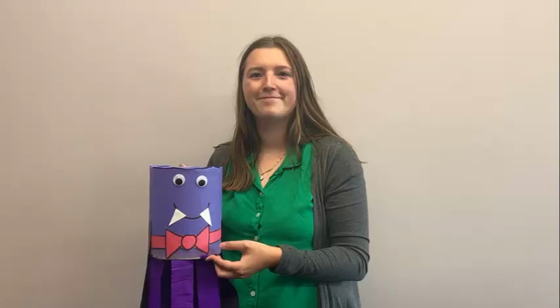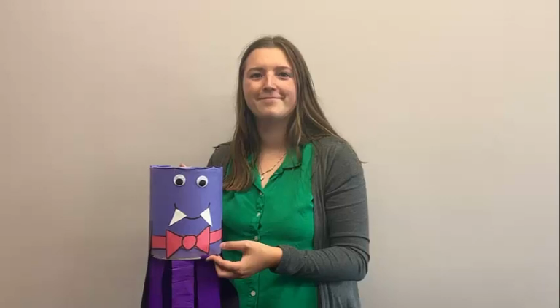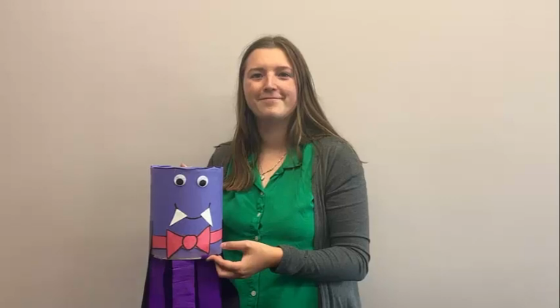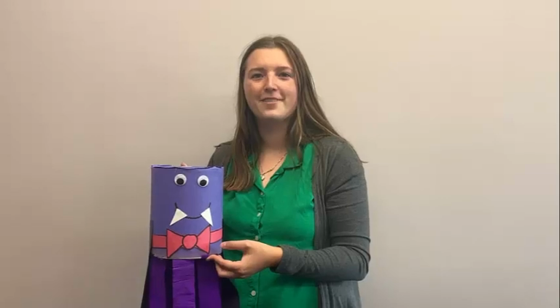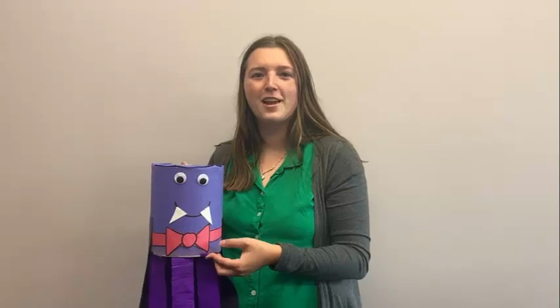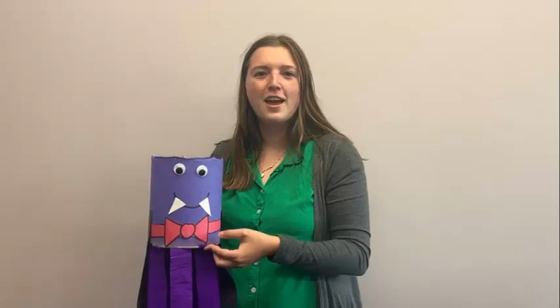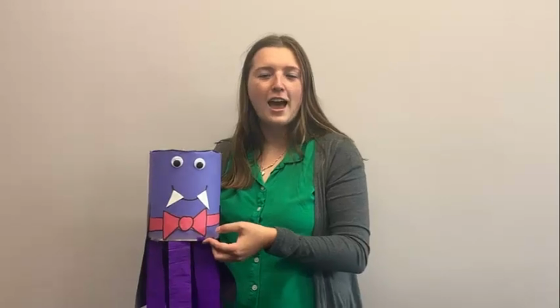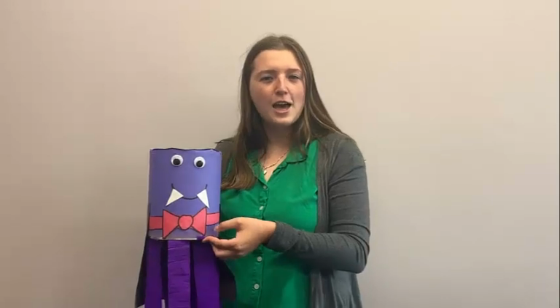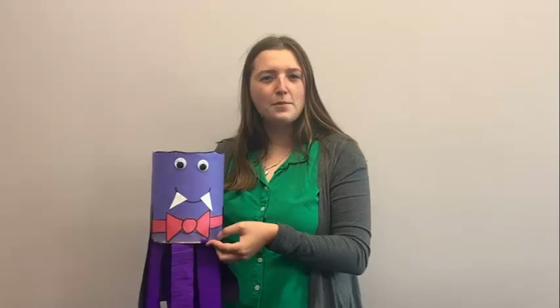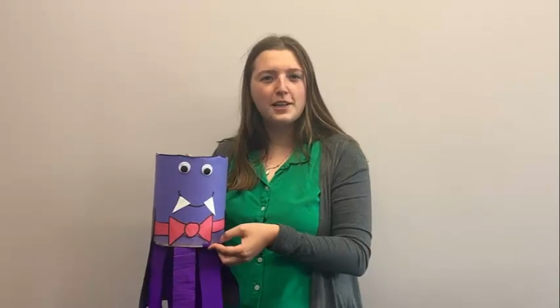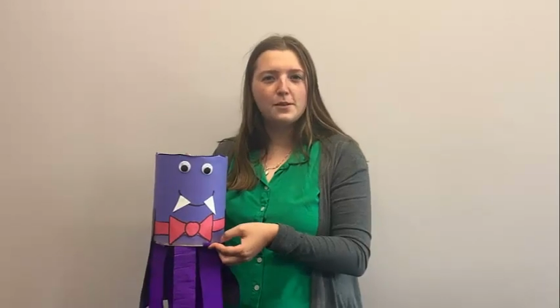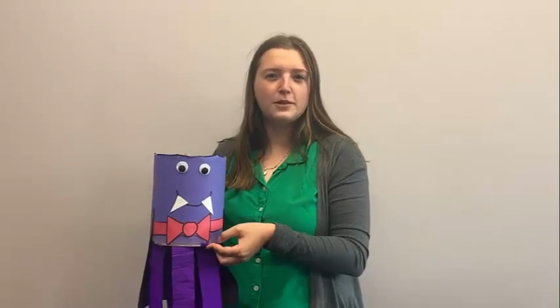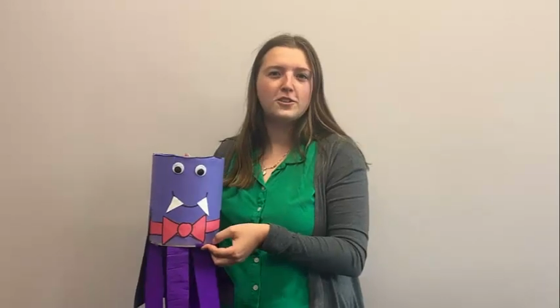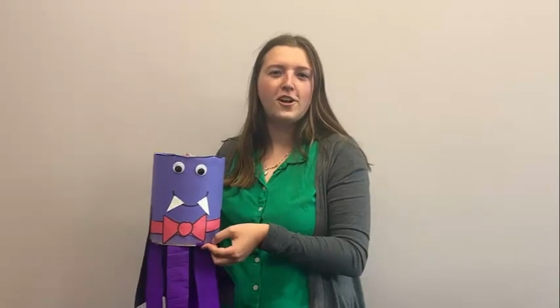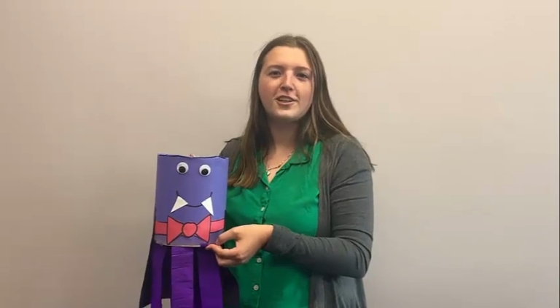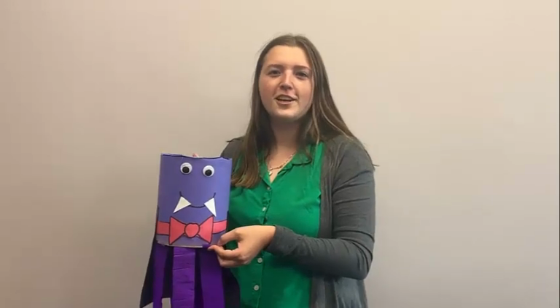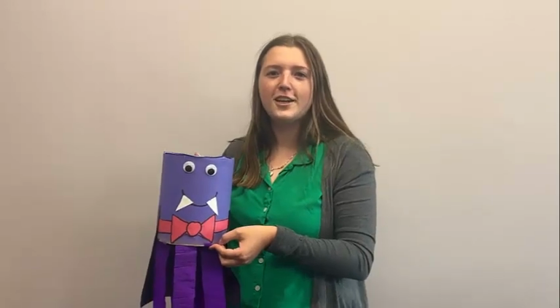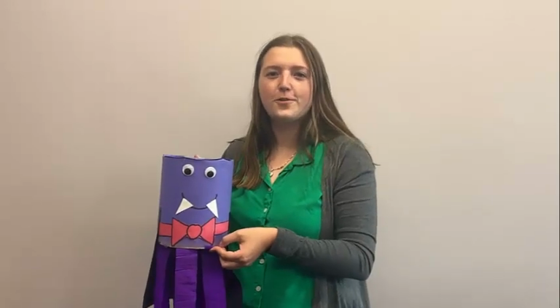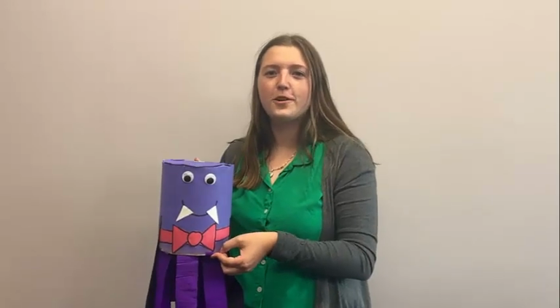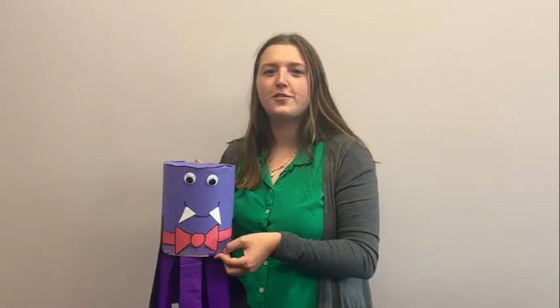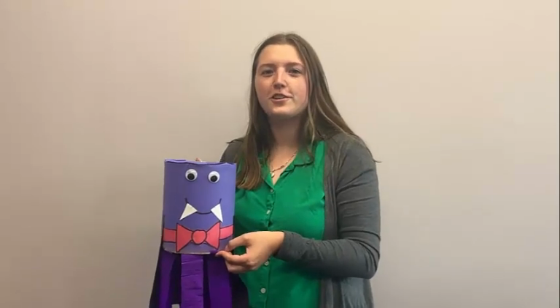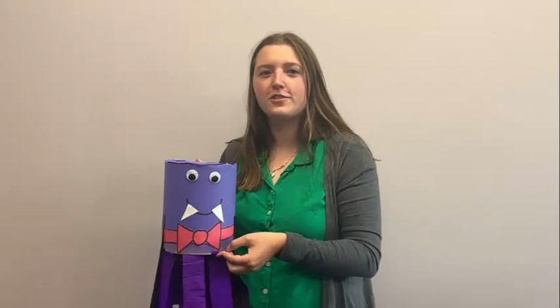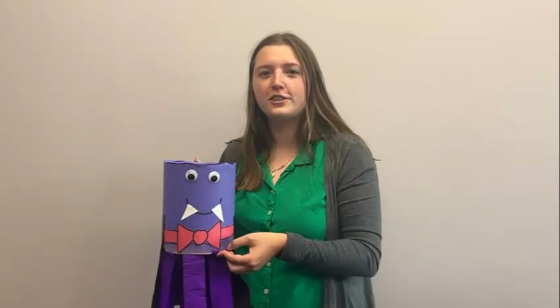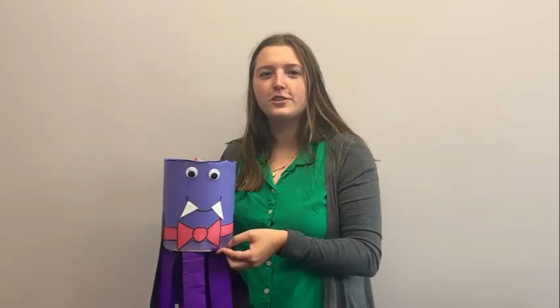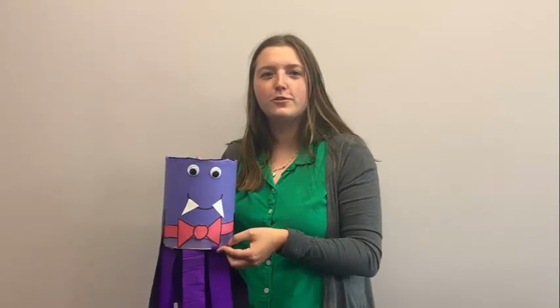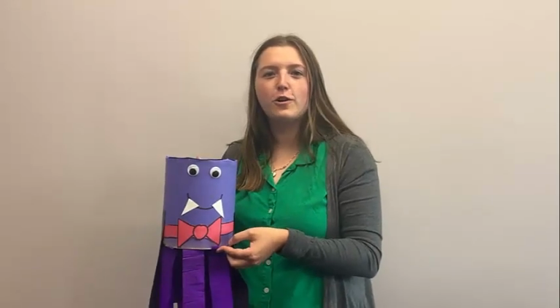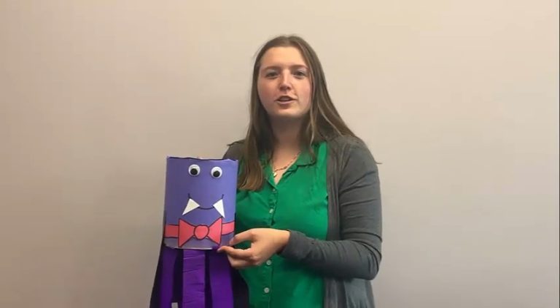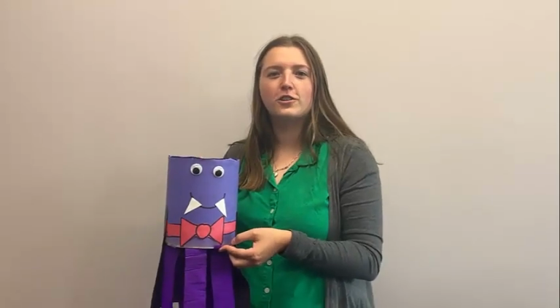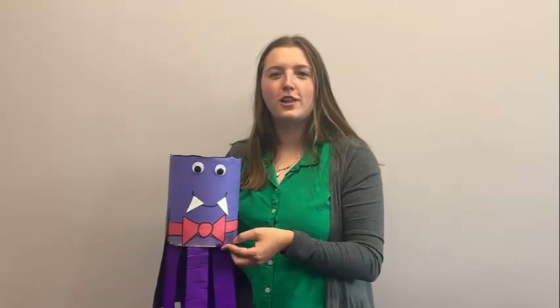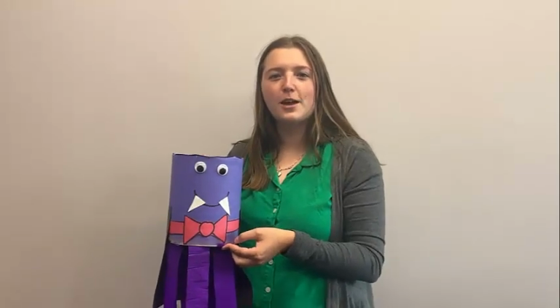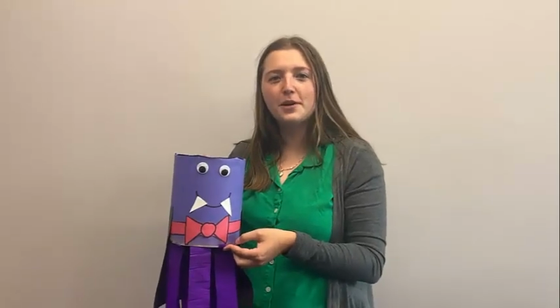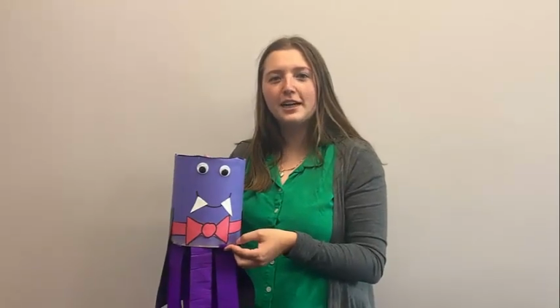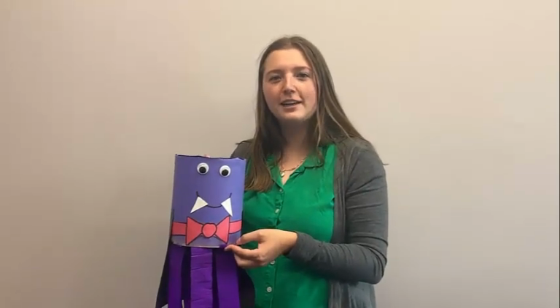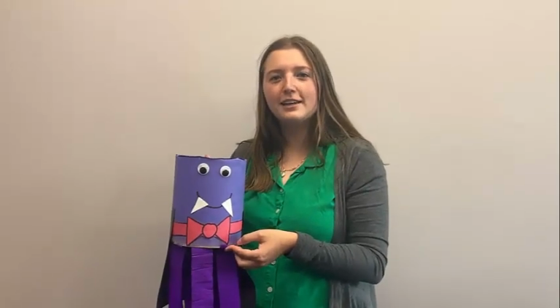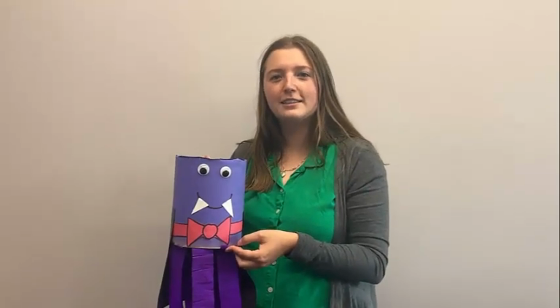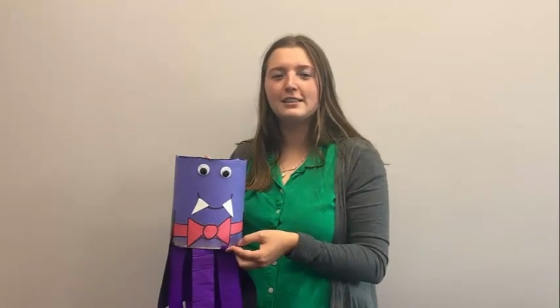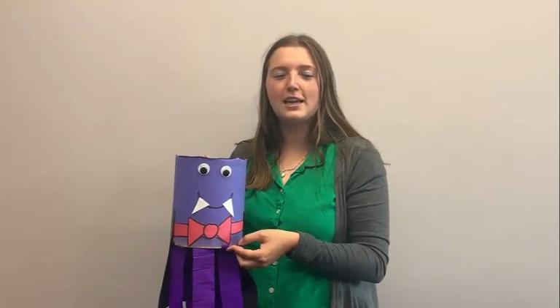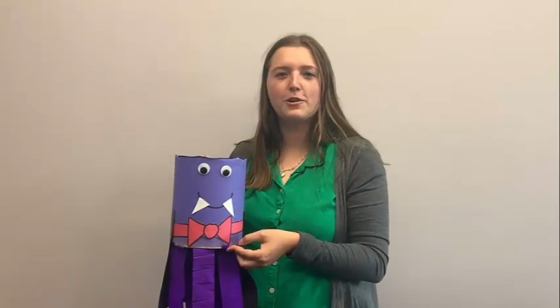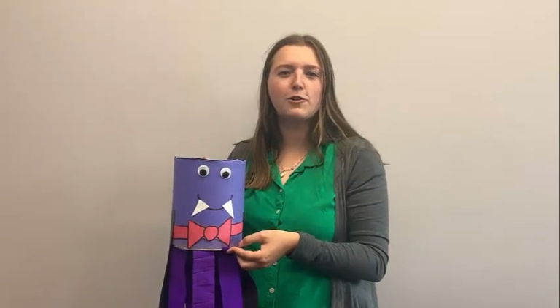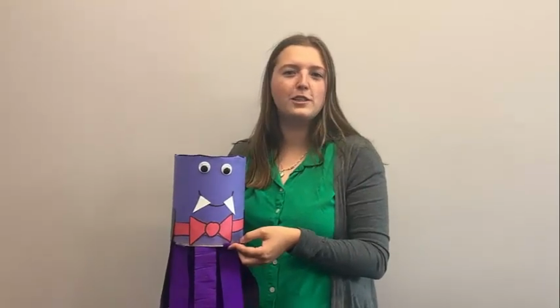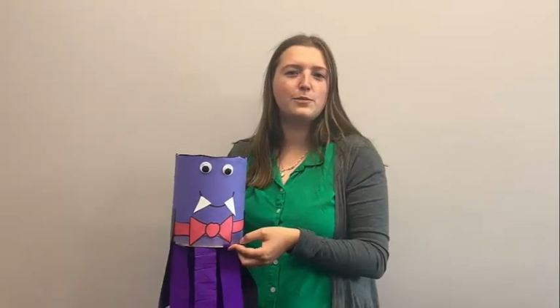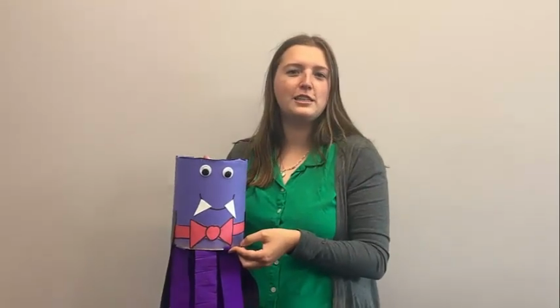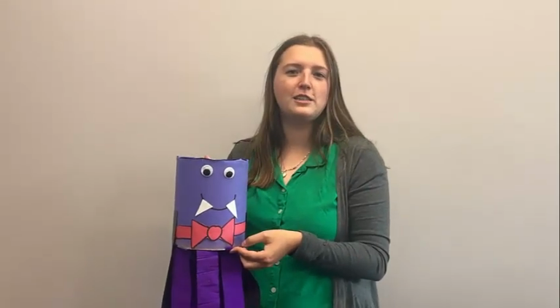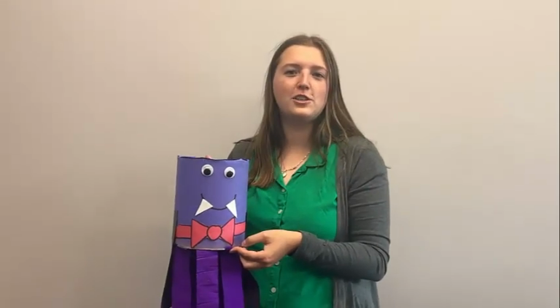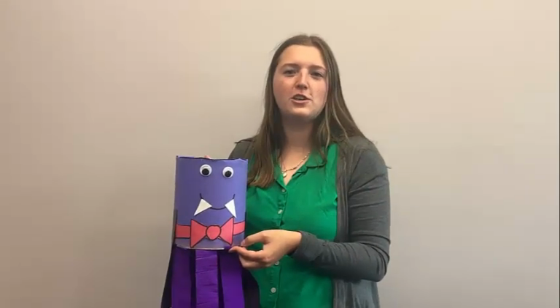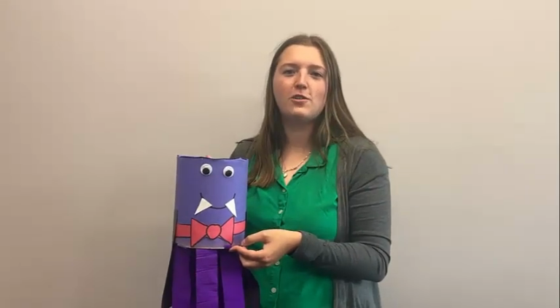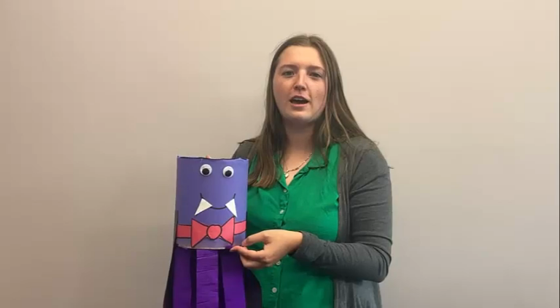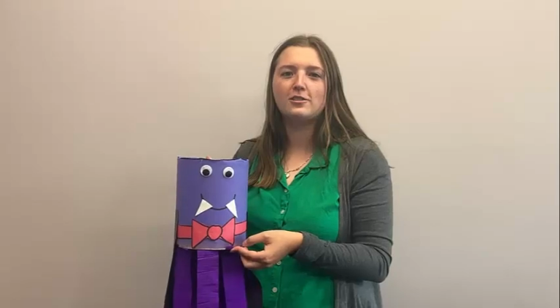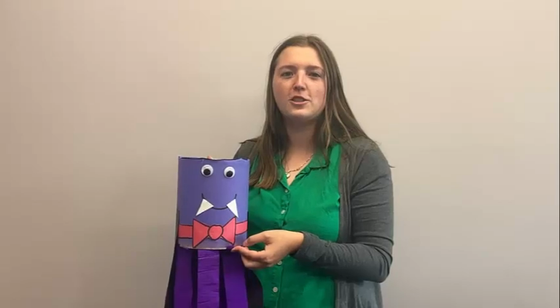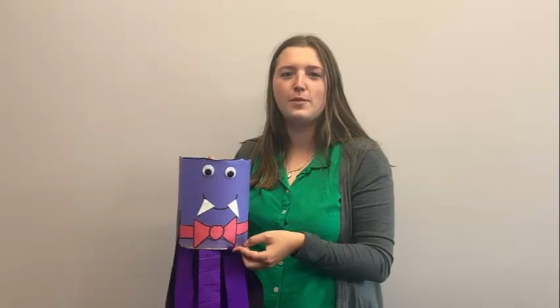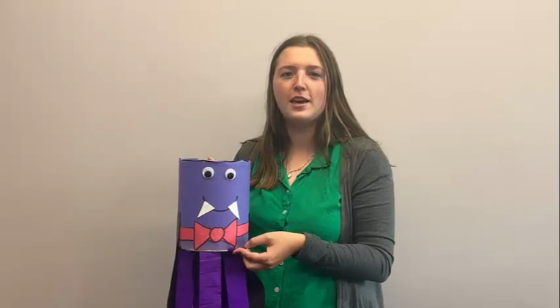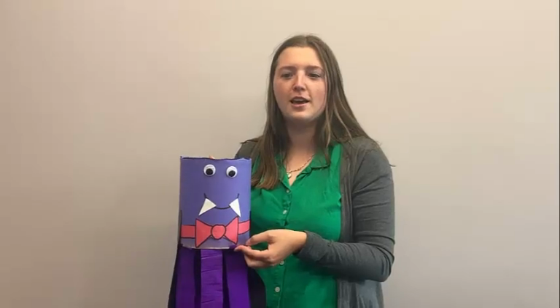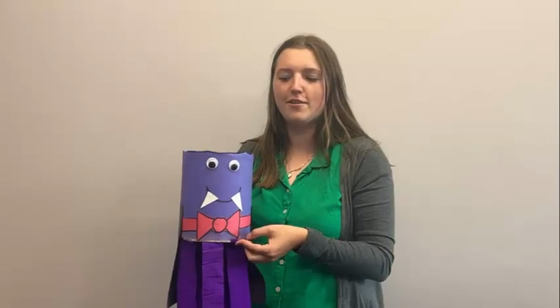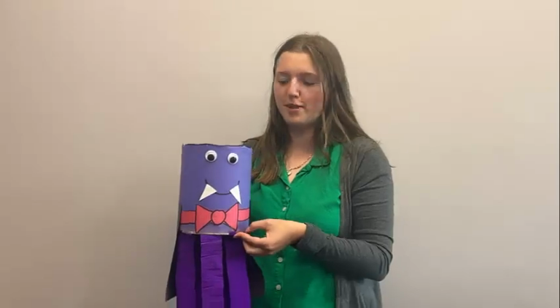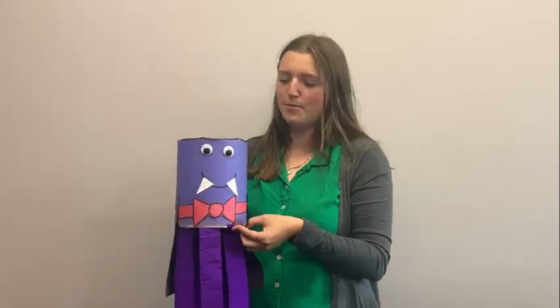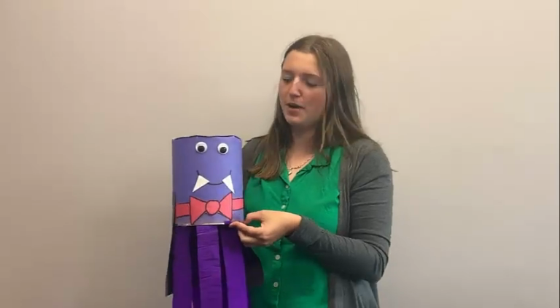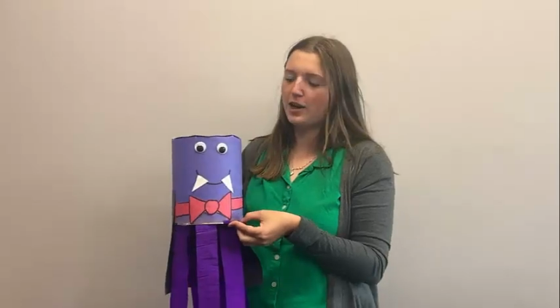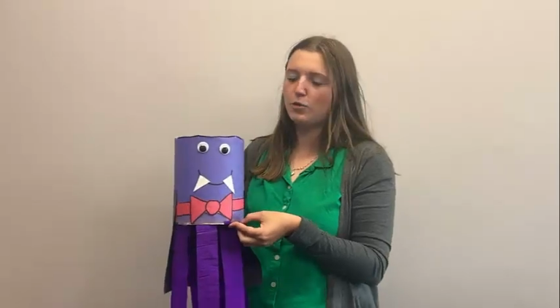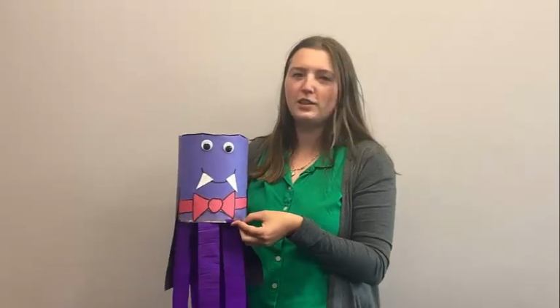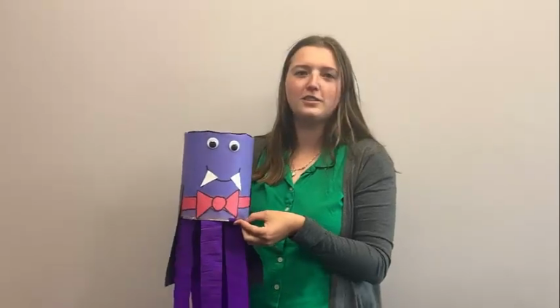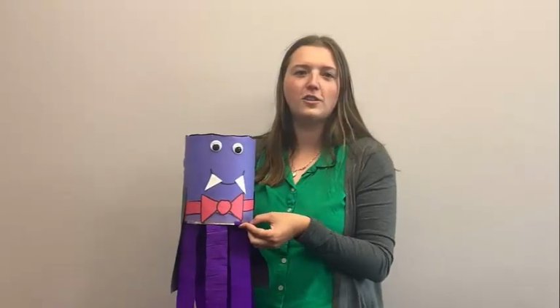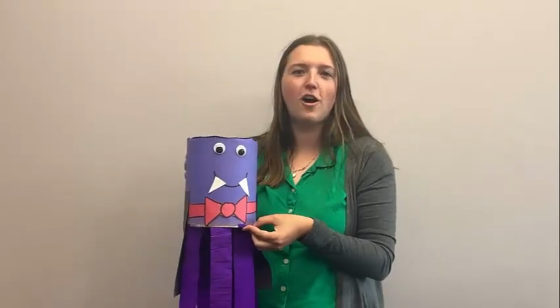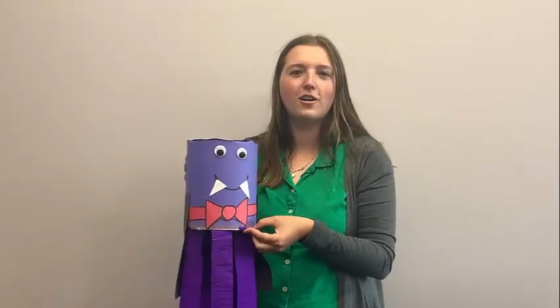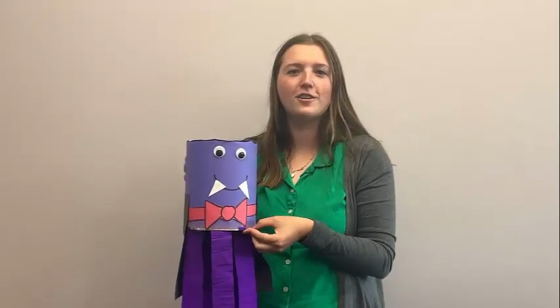Hi, my name is Claudia and I work for the Region of Waterloo Library. Today we're going to be teaching you how to make a vampire windsock.